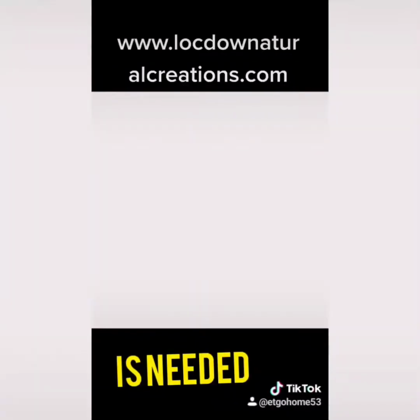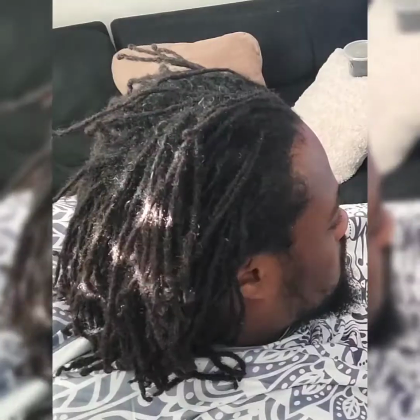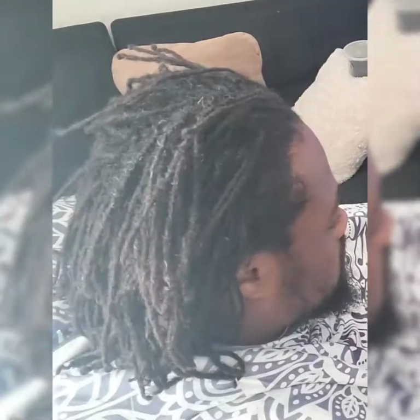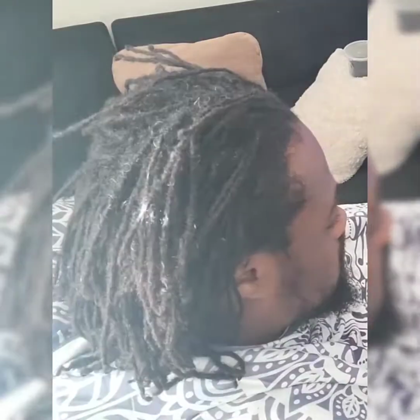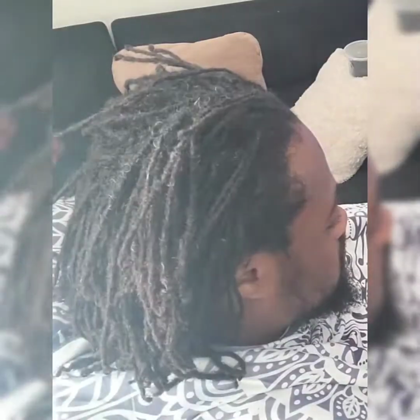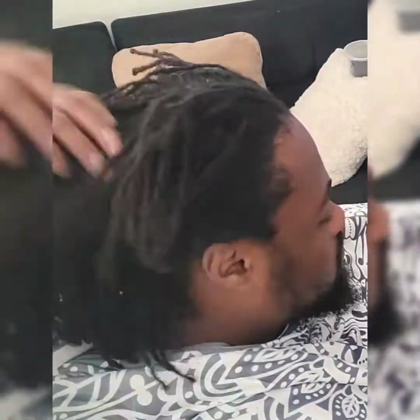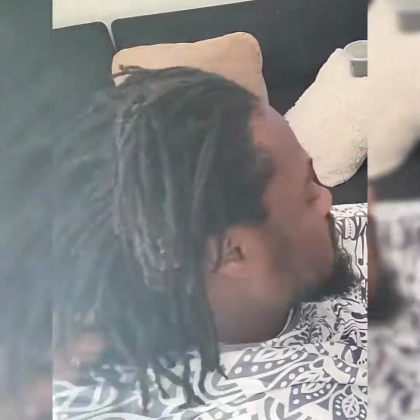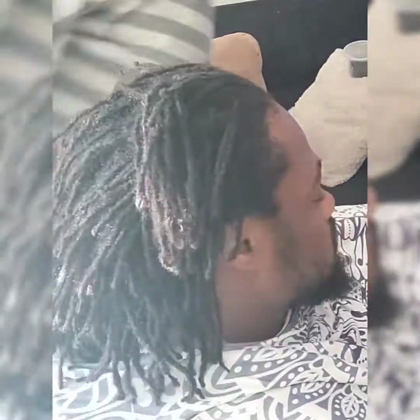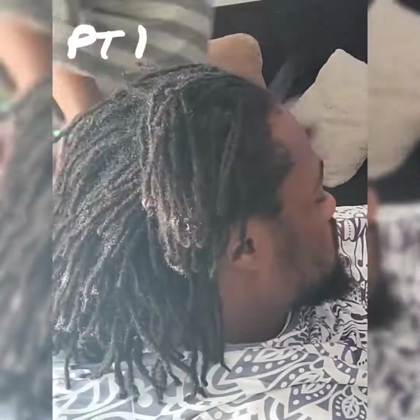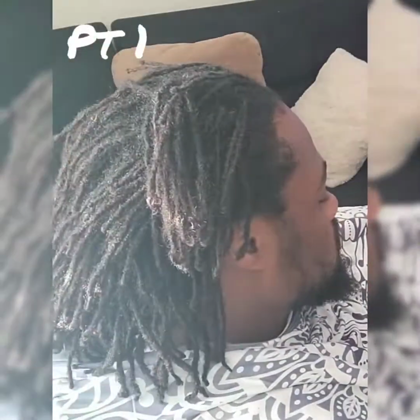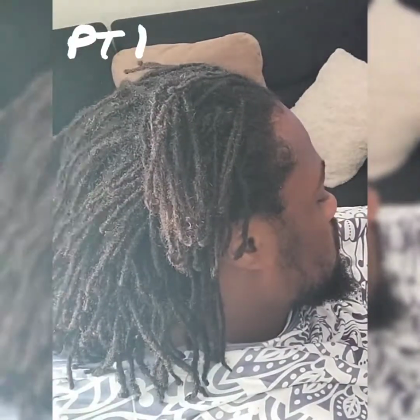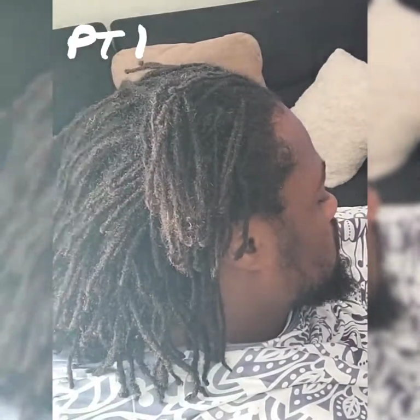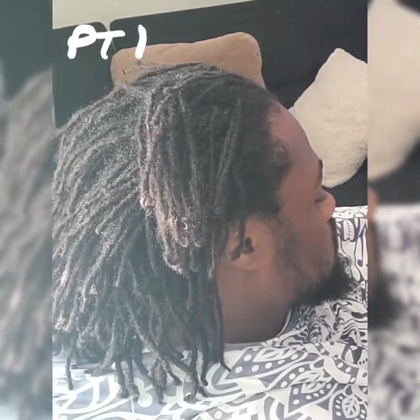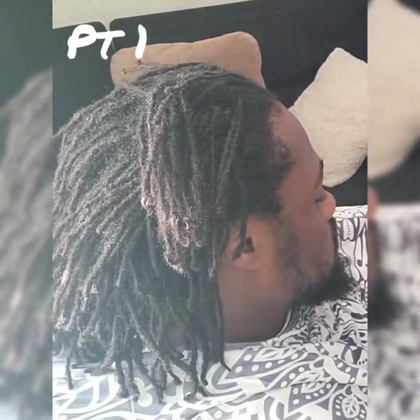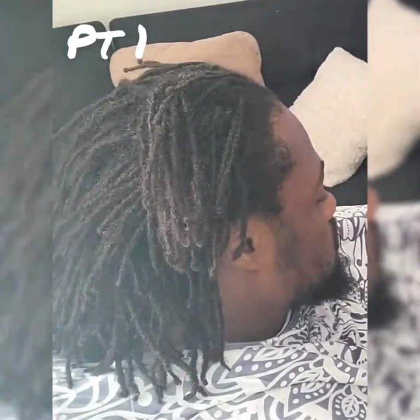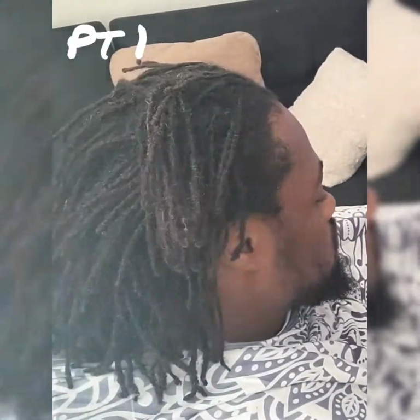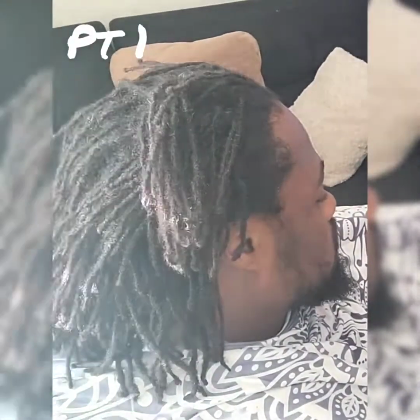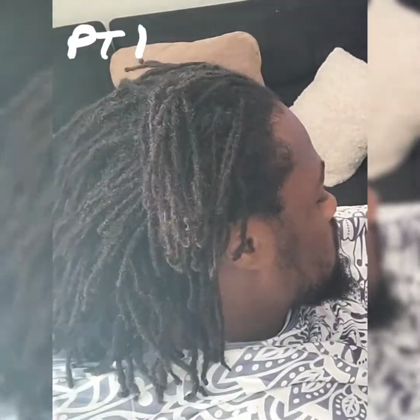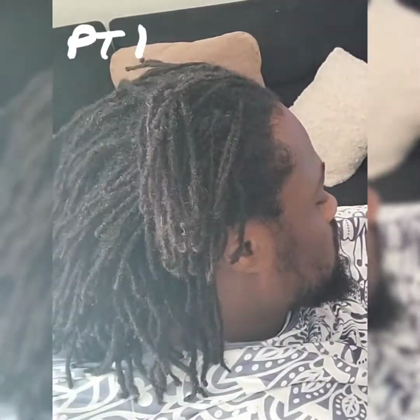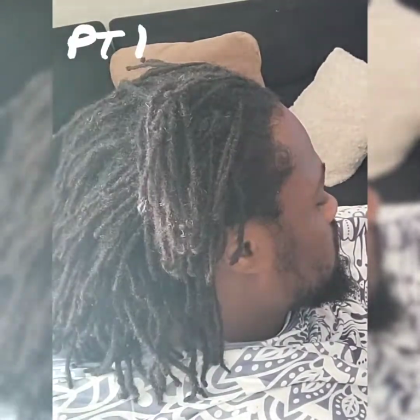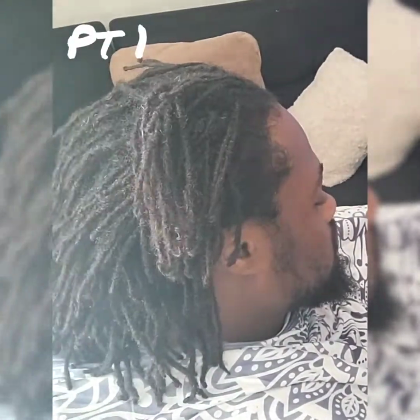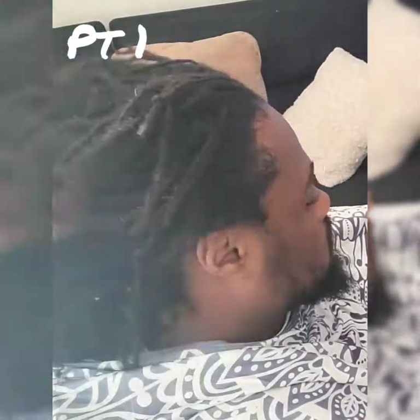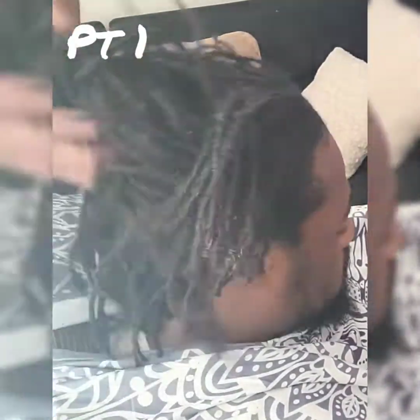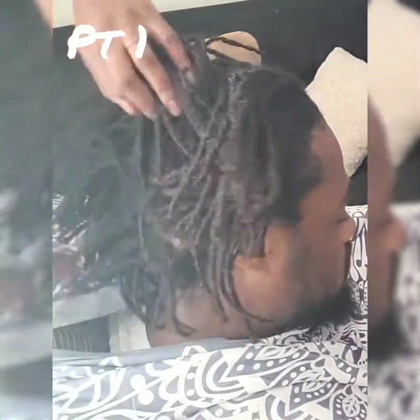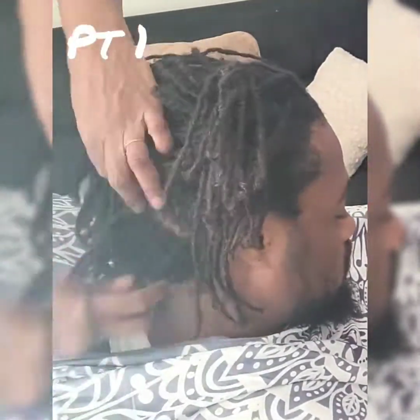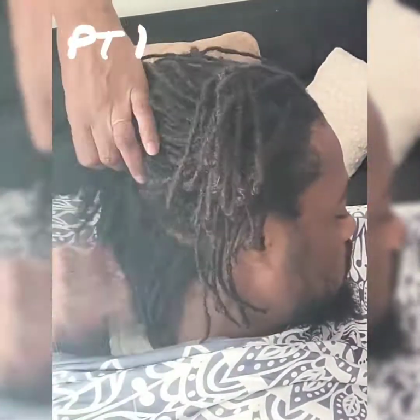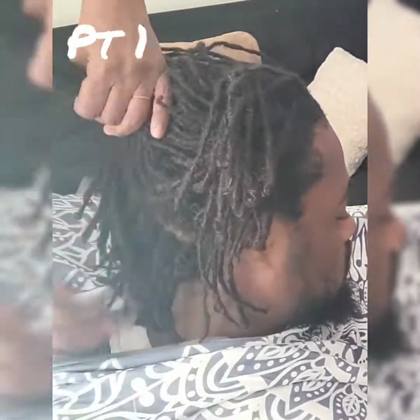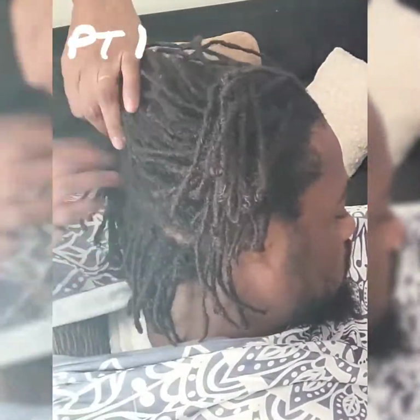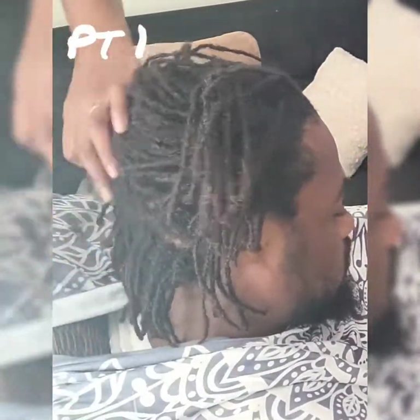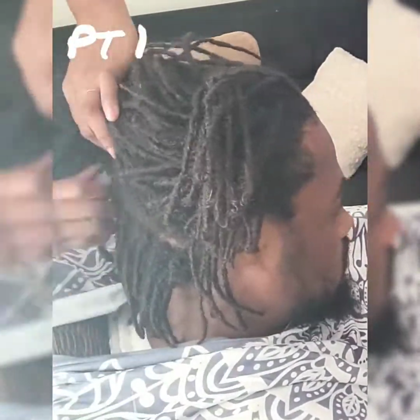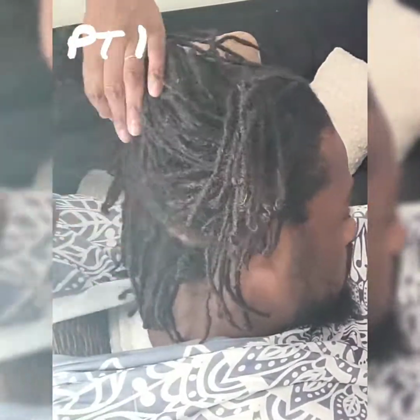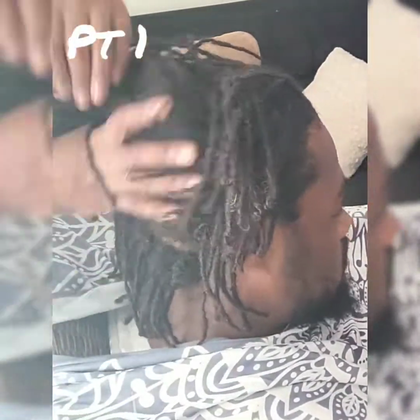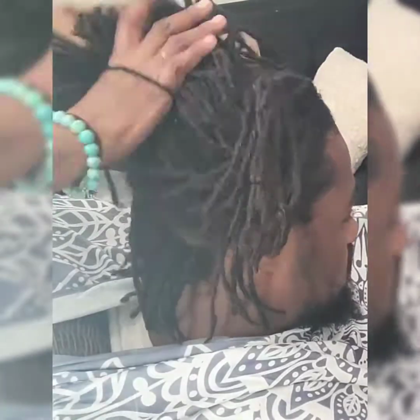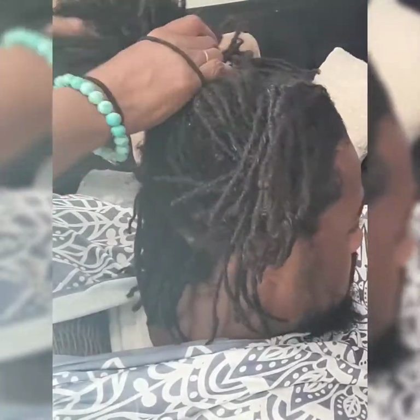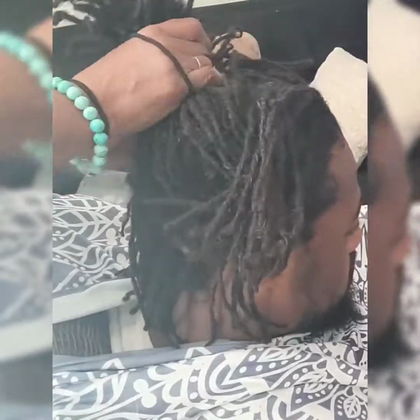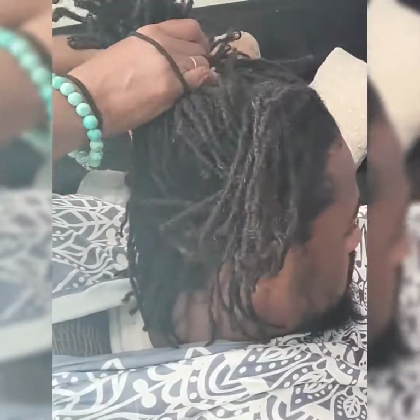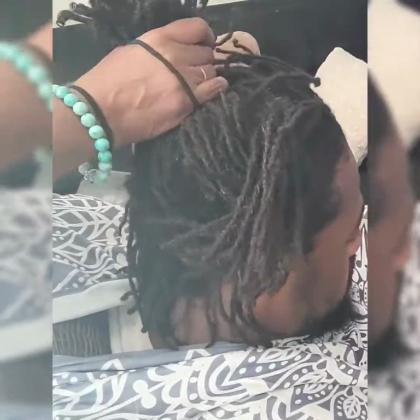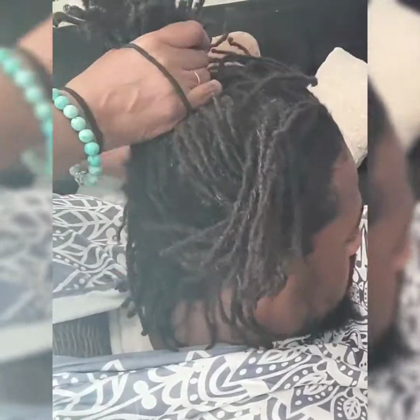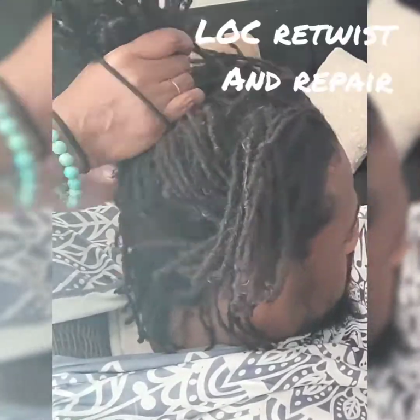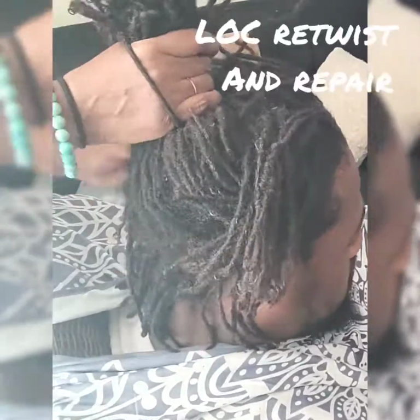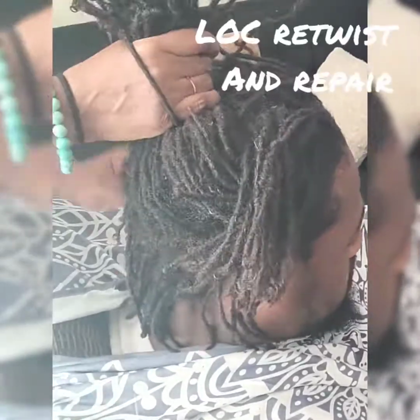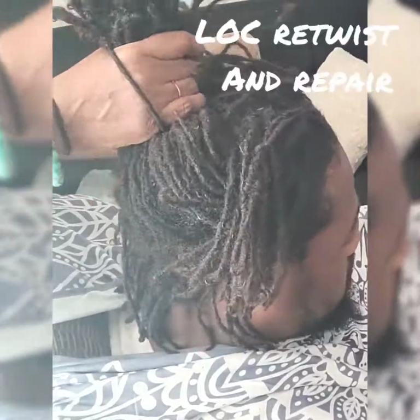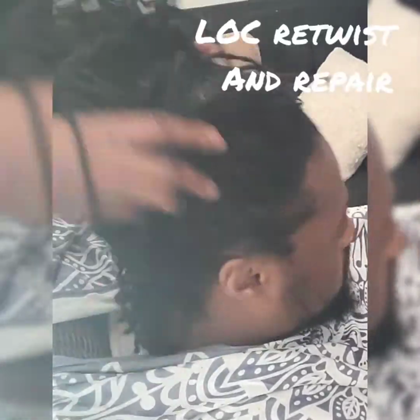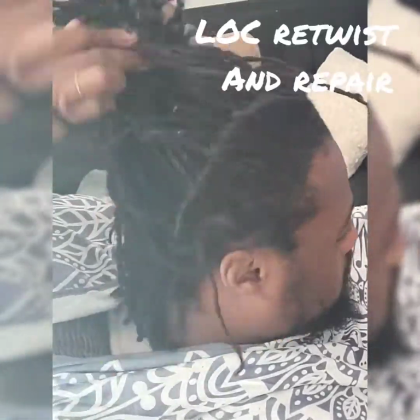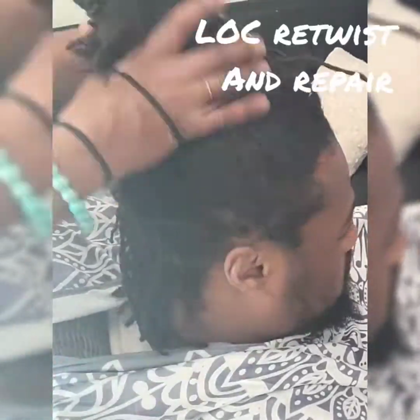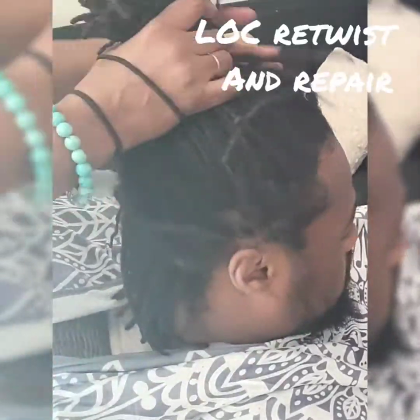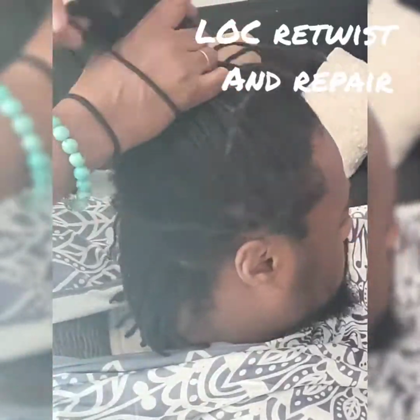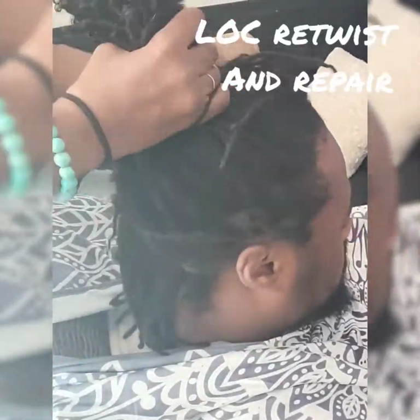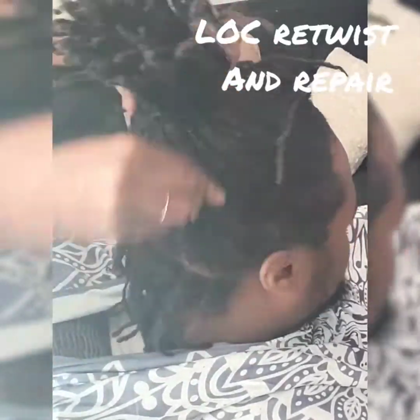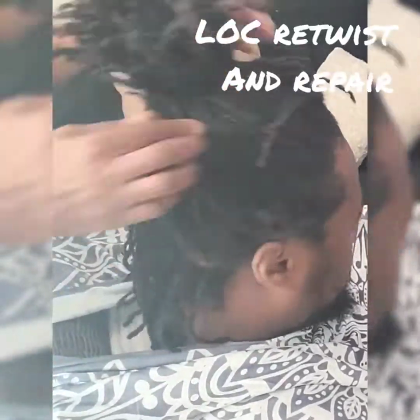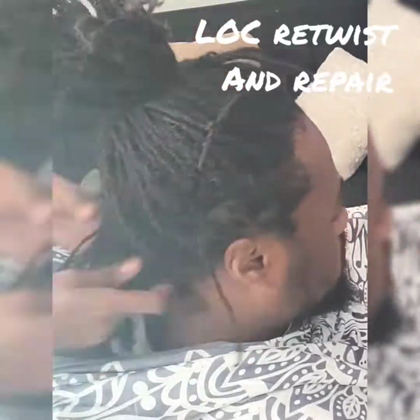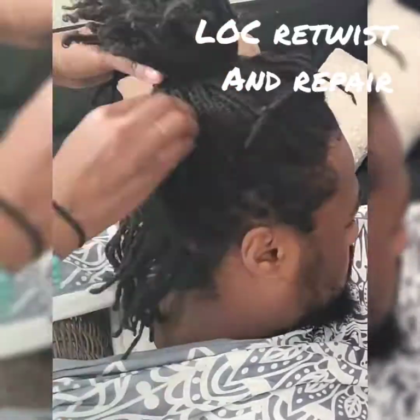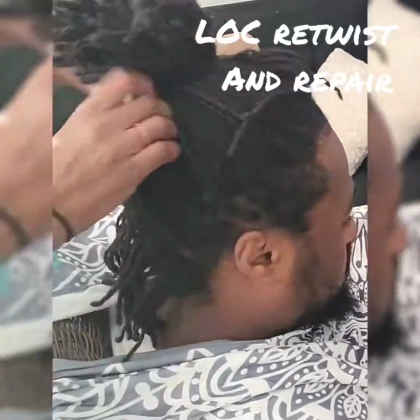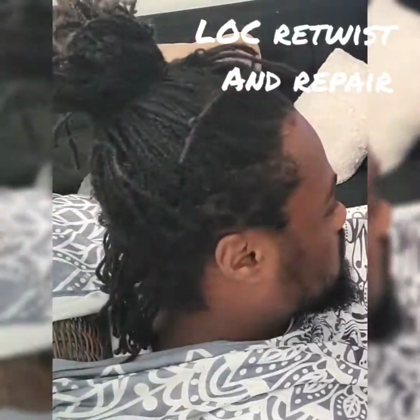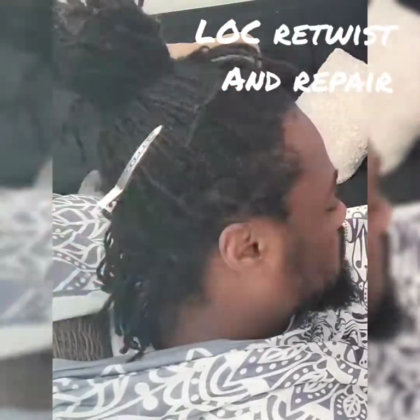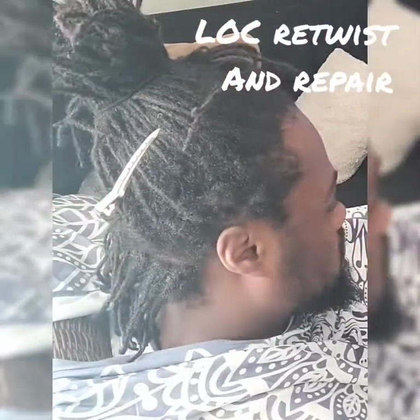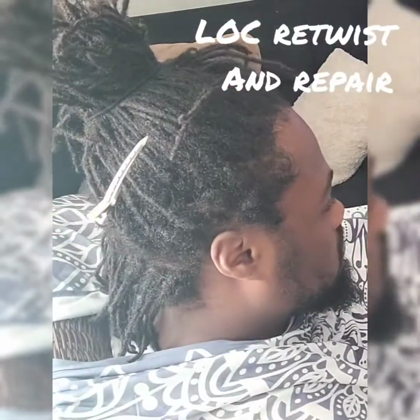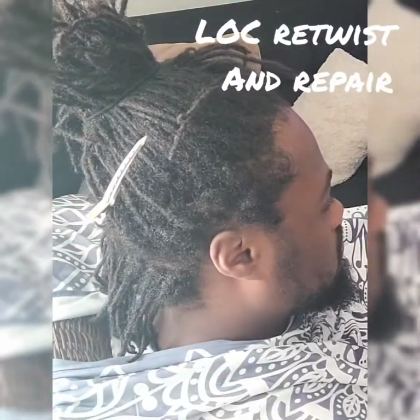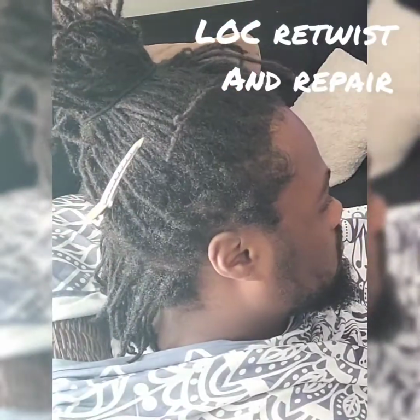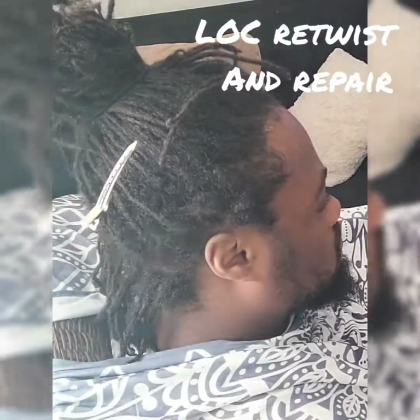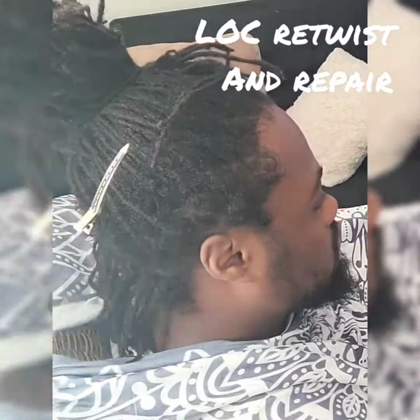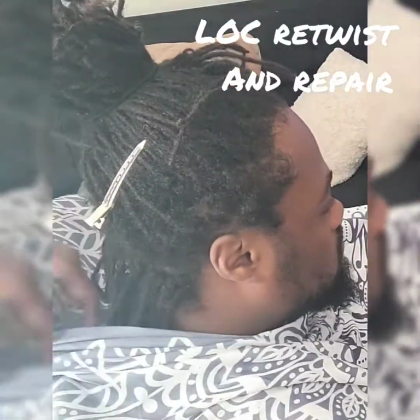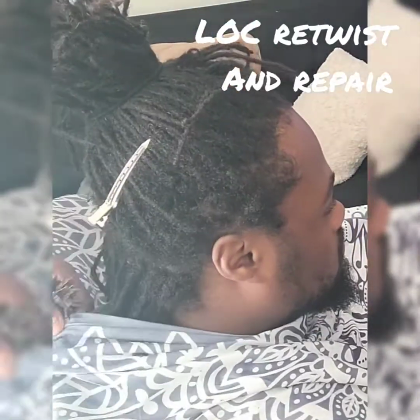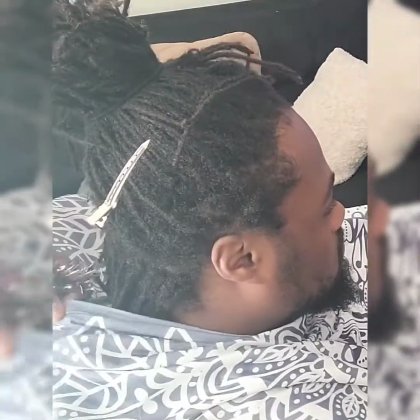Welcome, welcome and welcome to another edition of Lockdown Natural Creations Hair Edition.